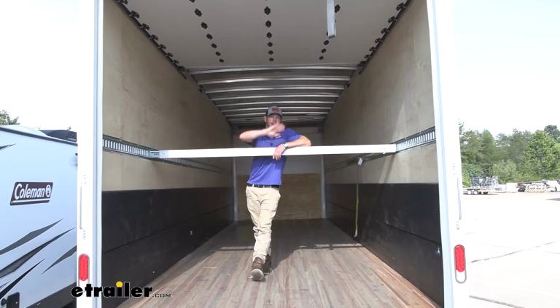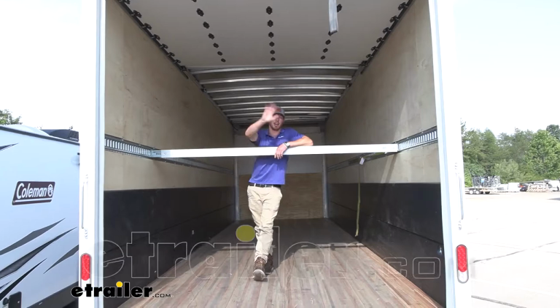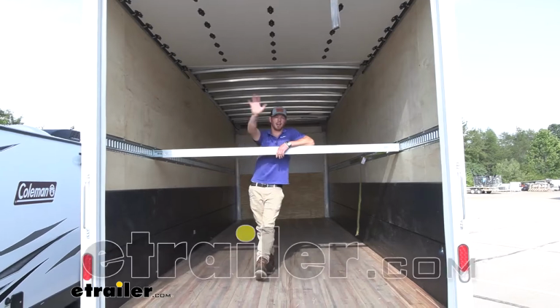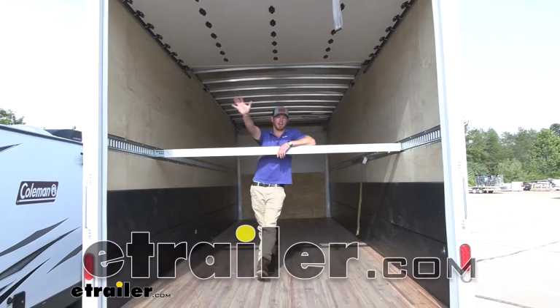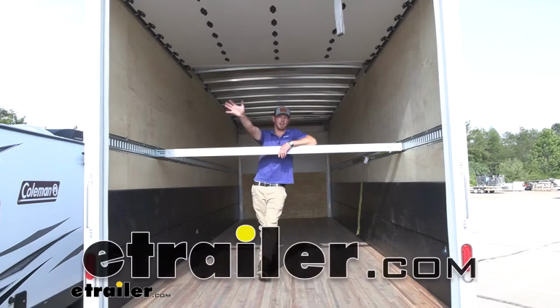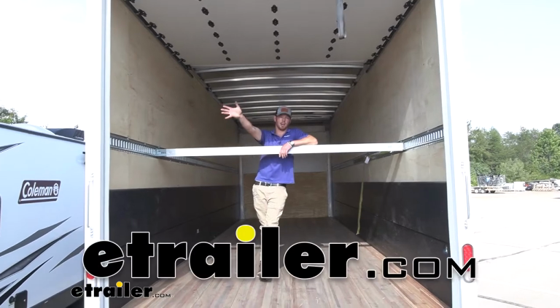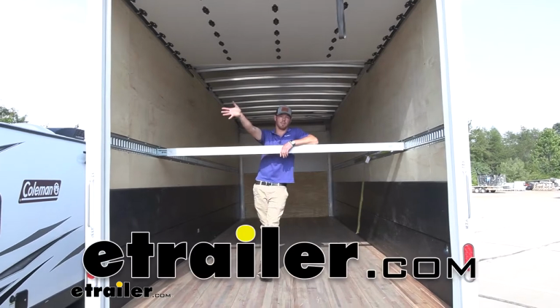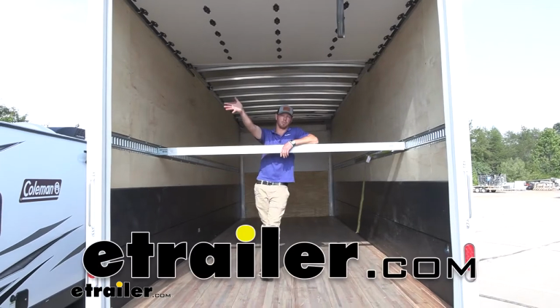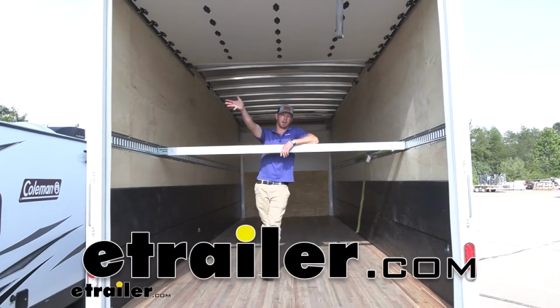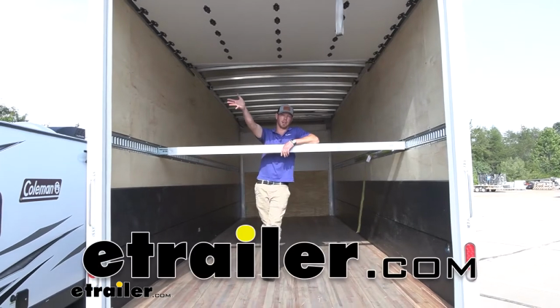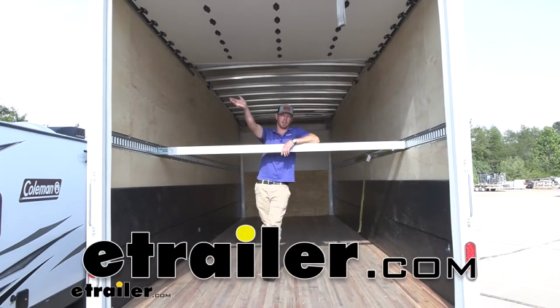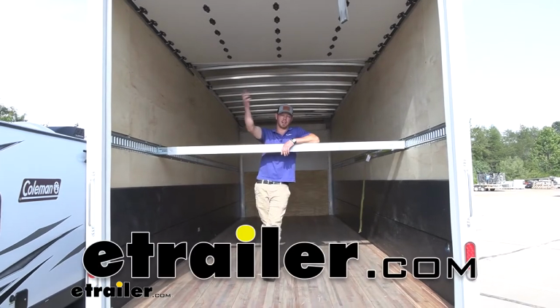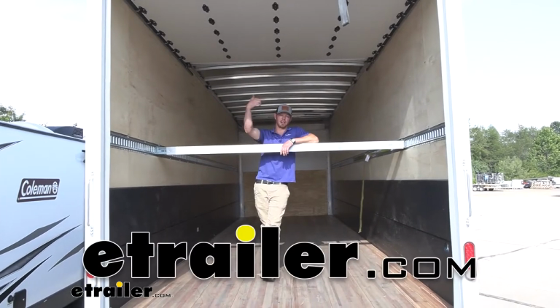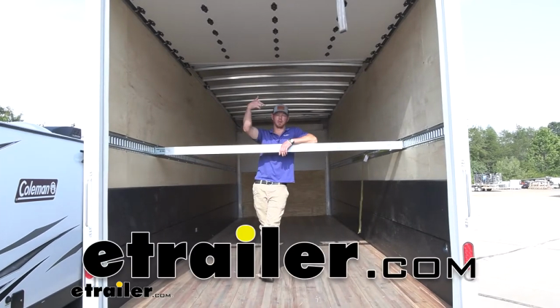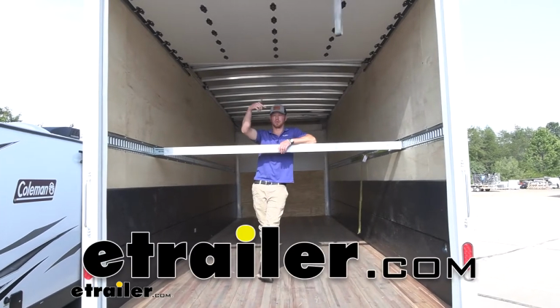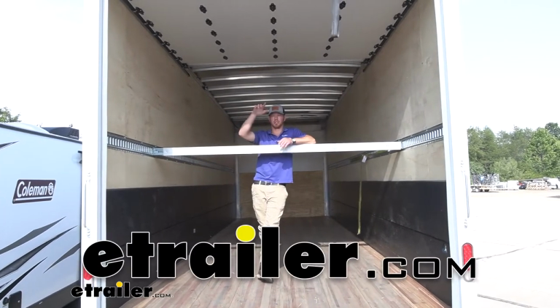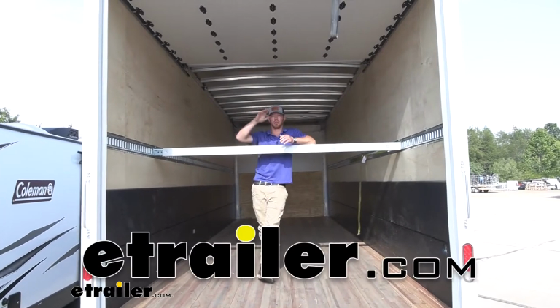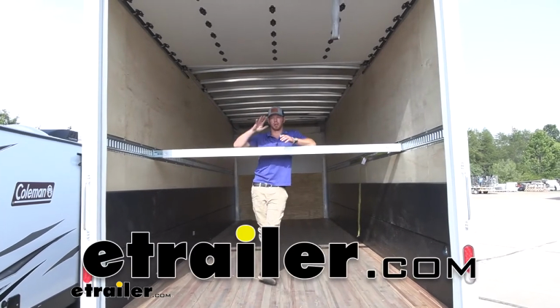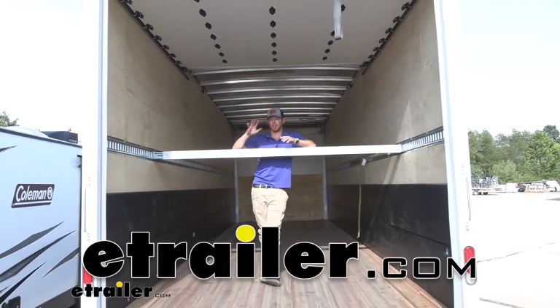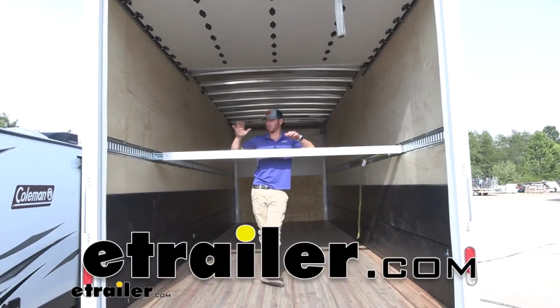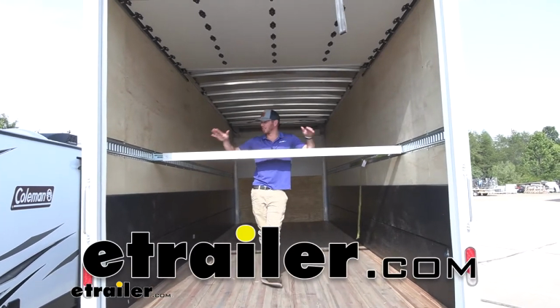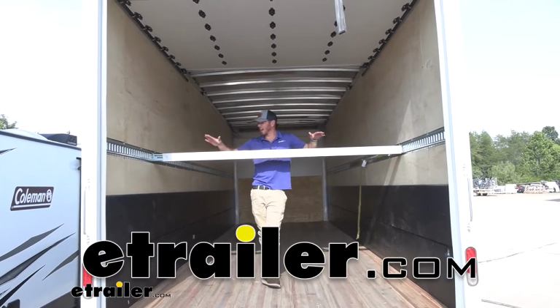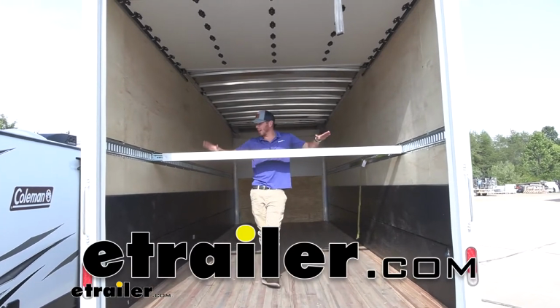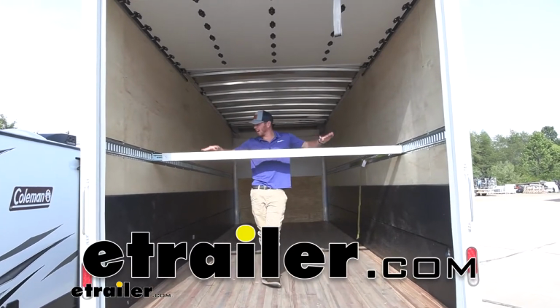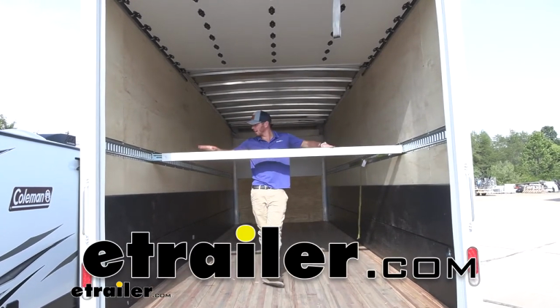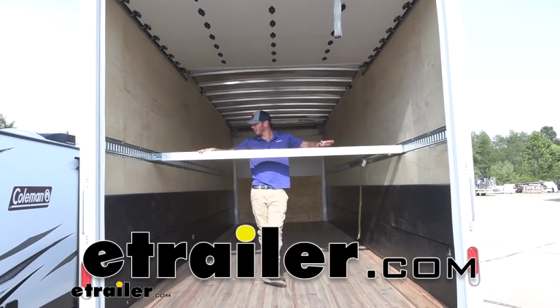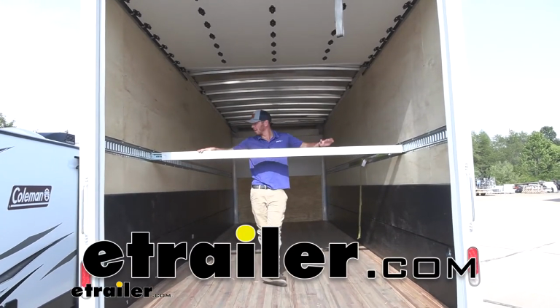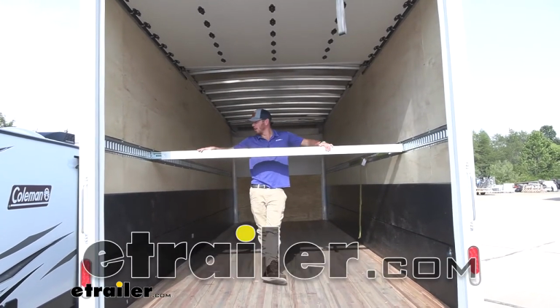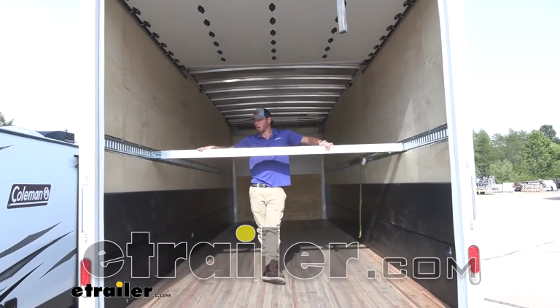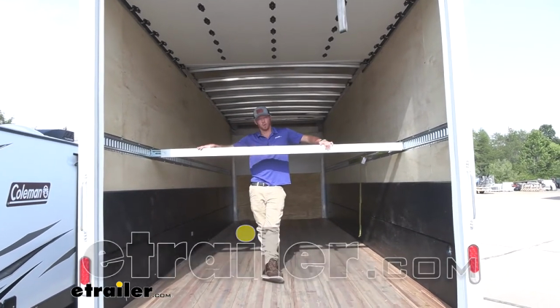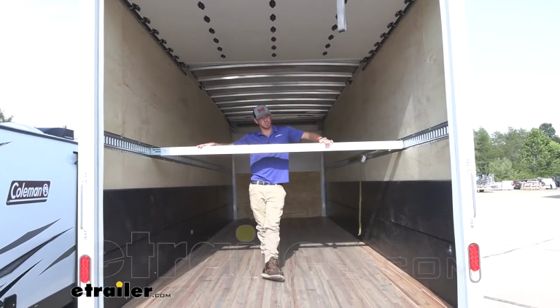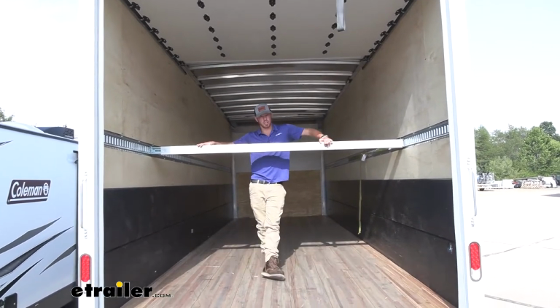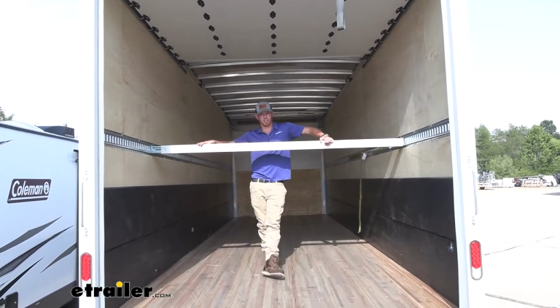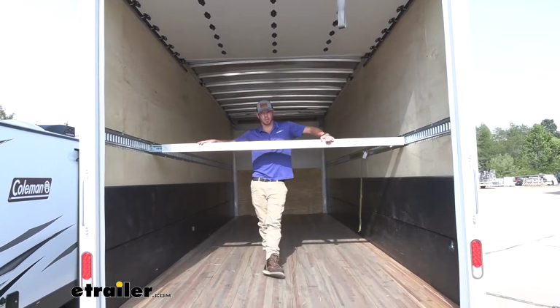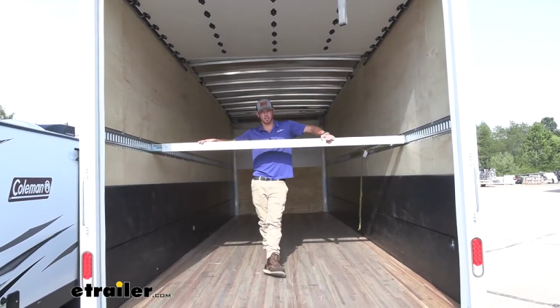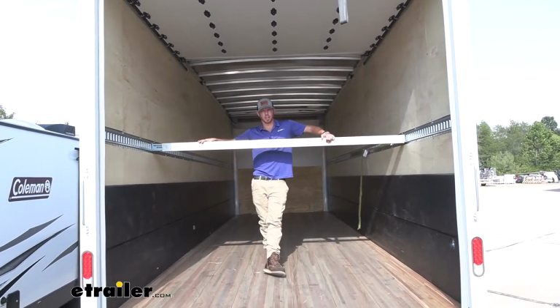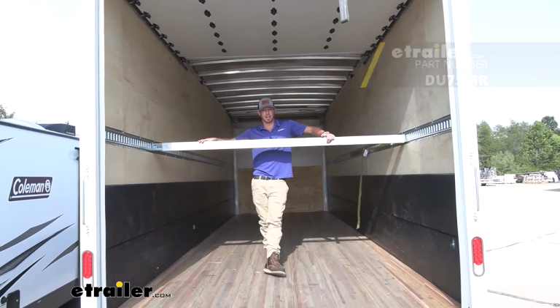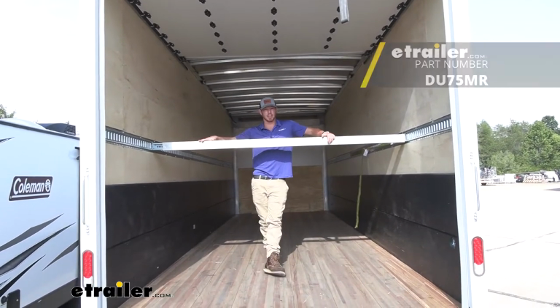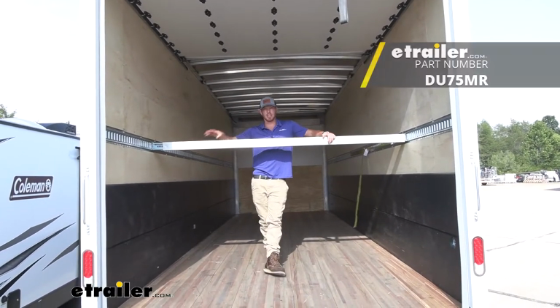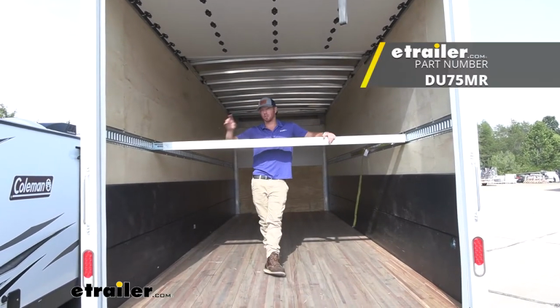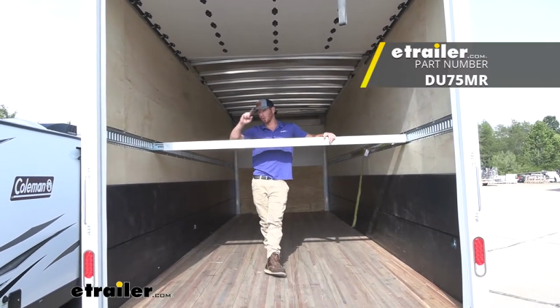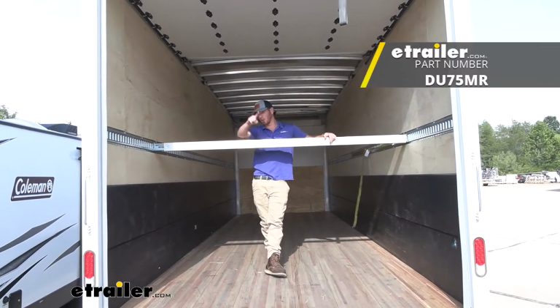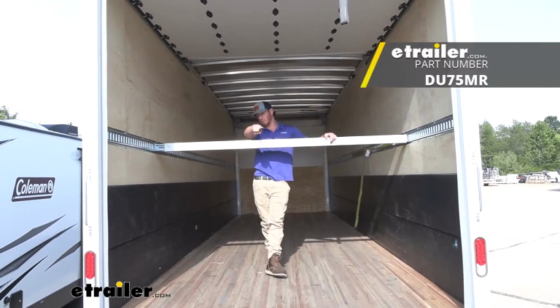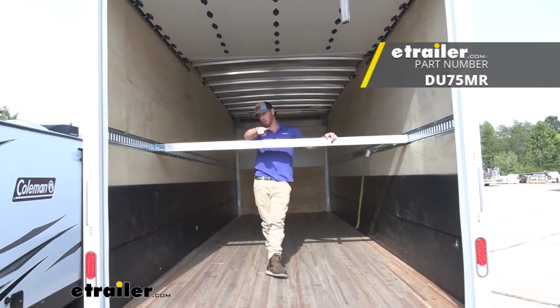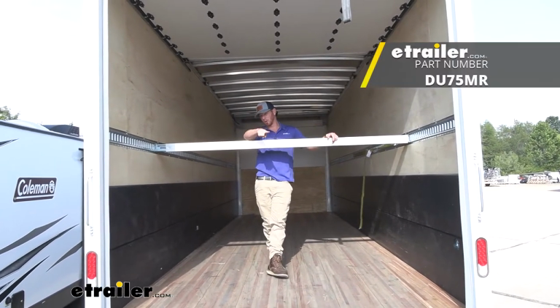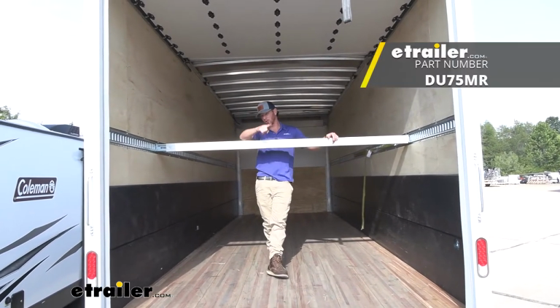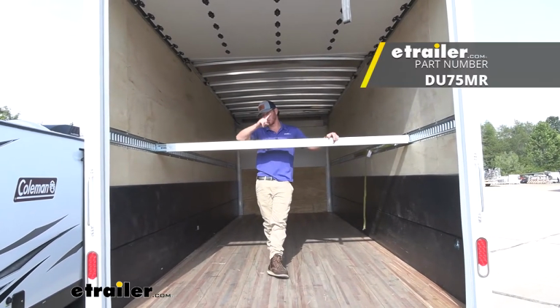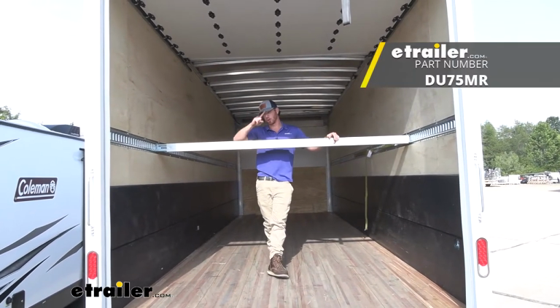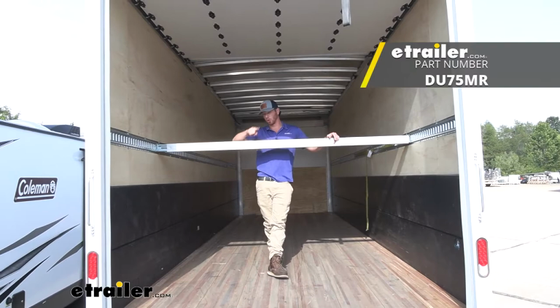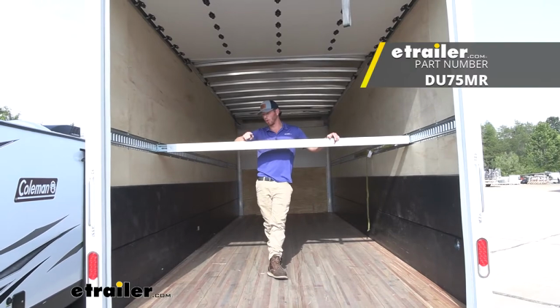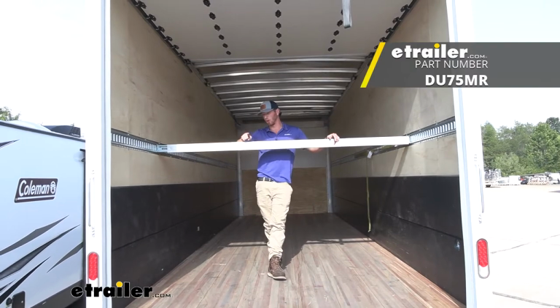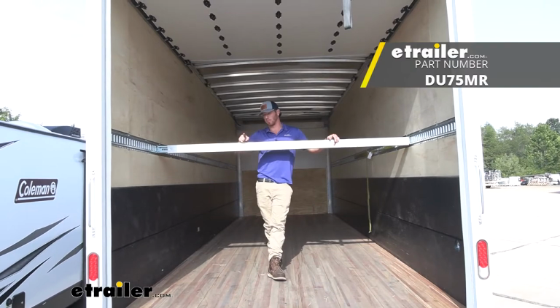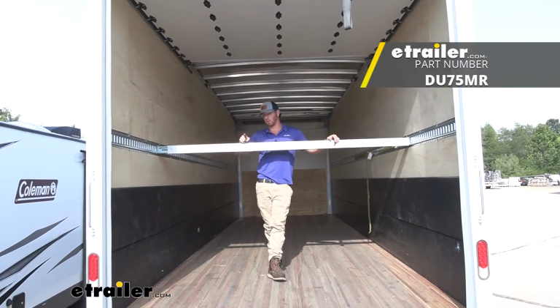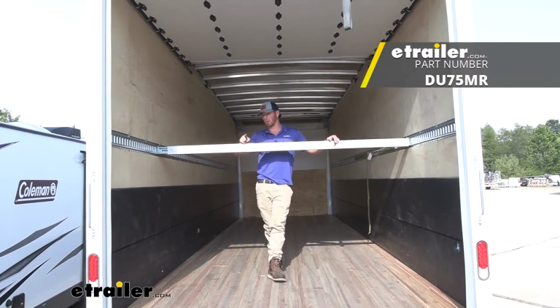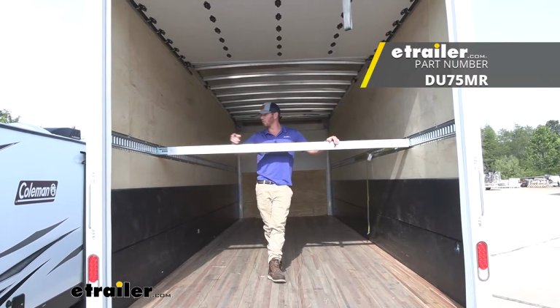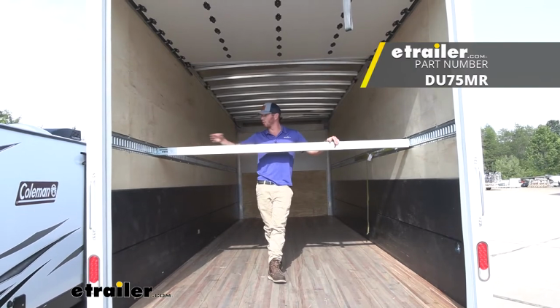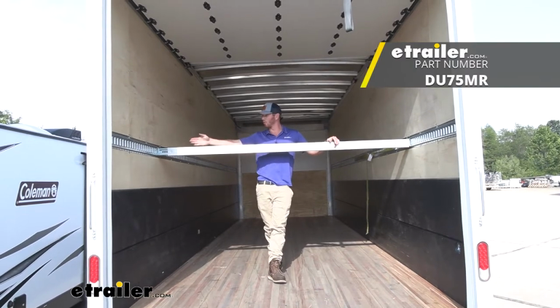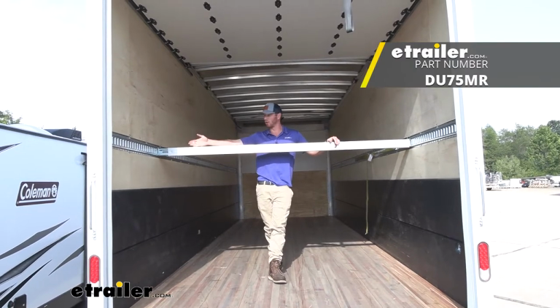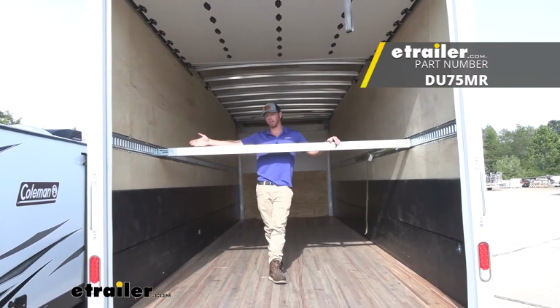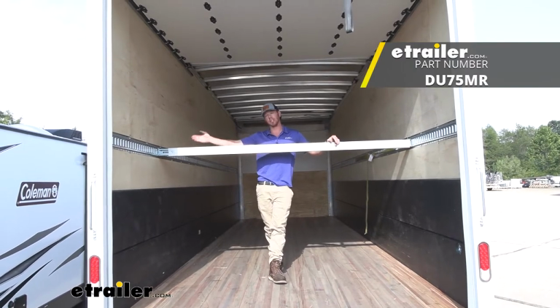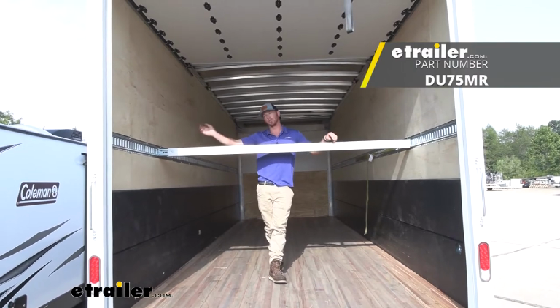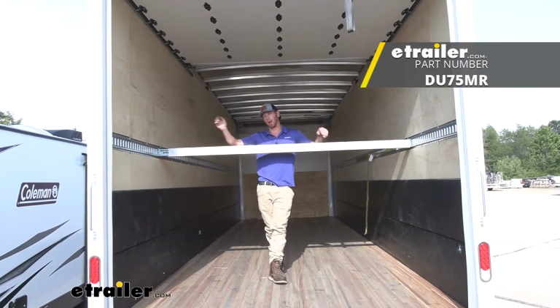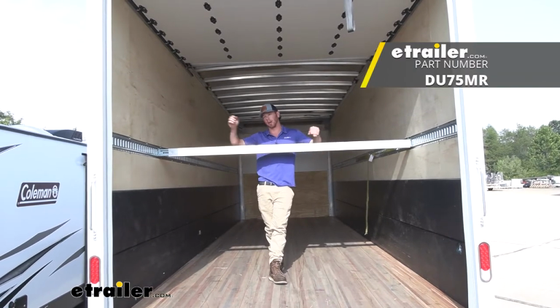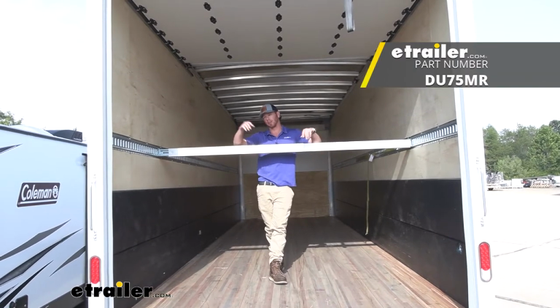Hey everybody, Adam here with E-Trailer. Today we're taking a look at the Dura-Built shoring beam for your E-Track.